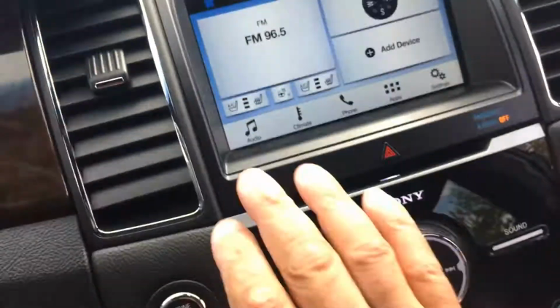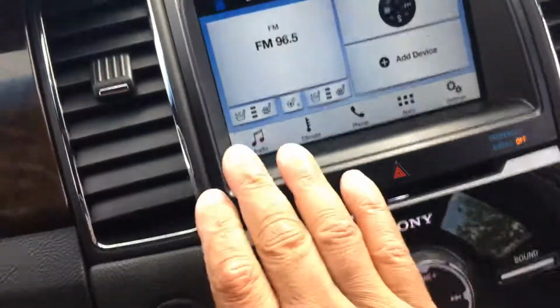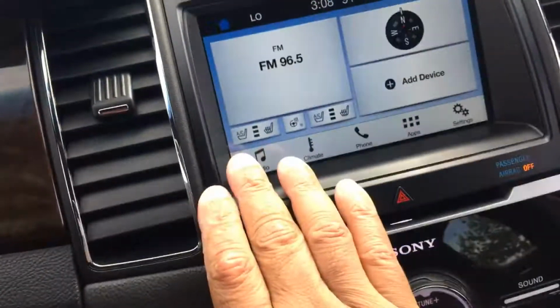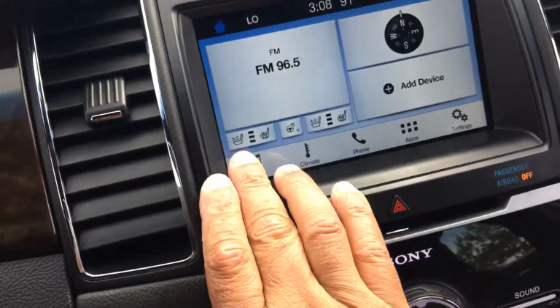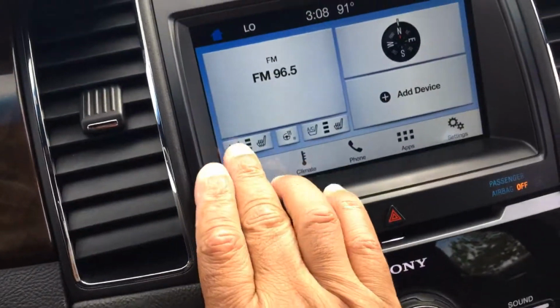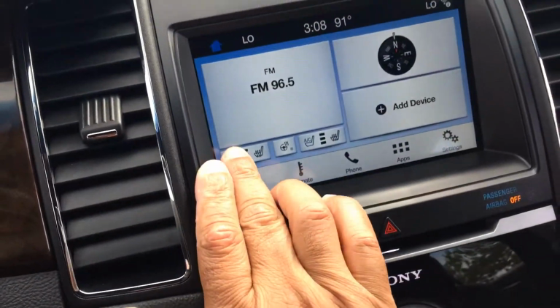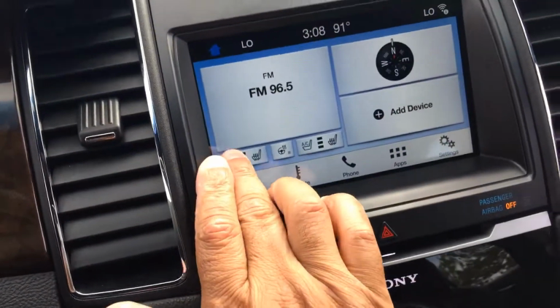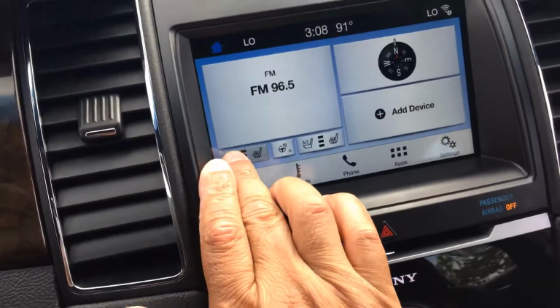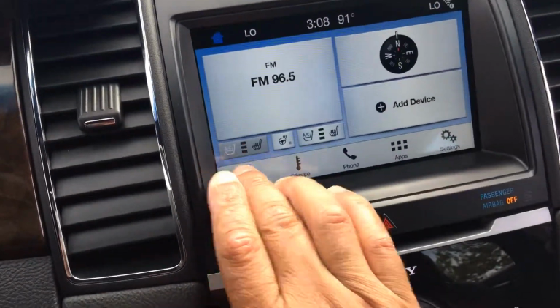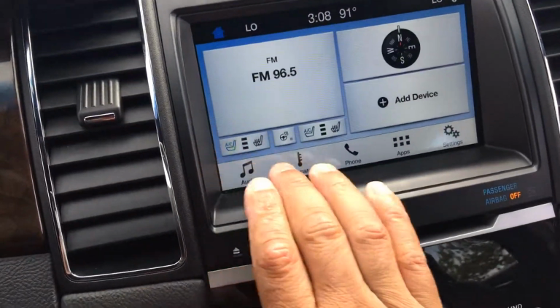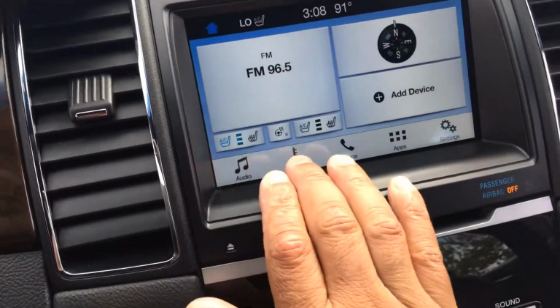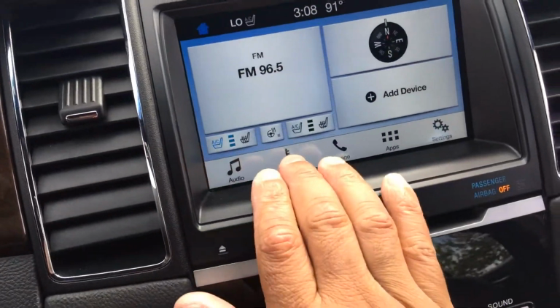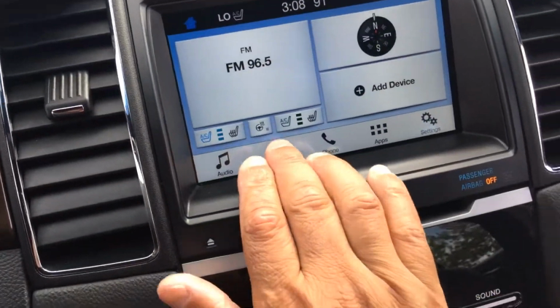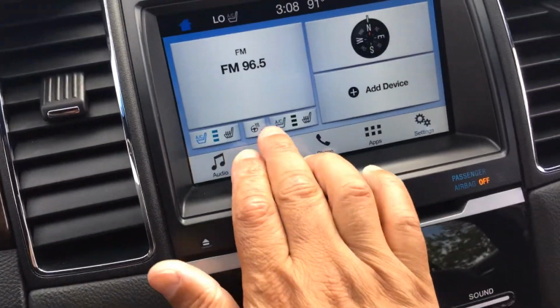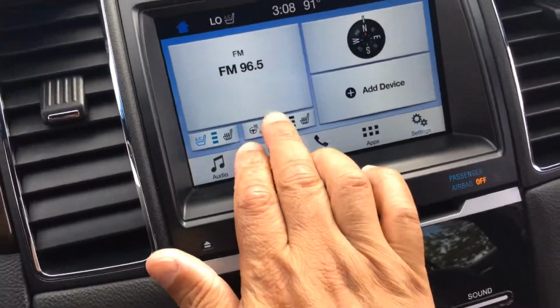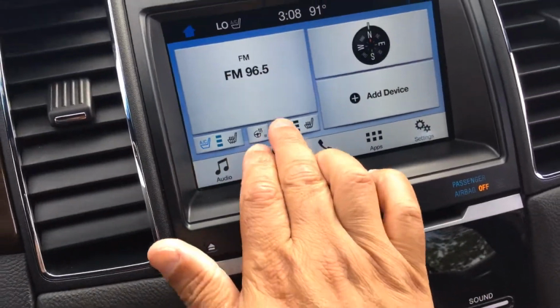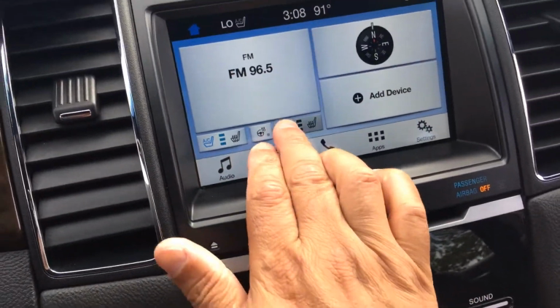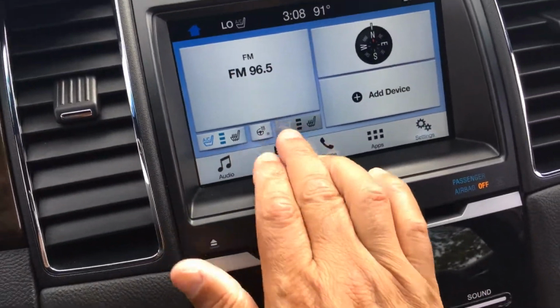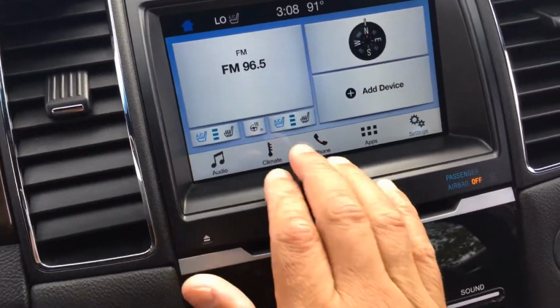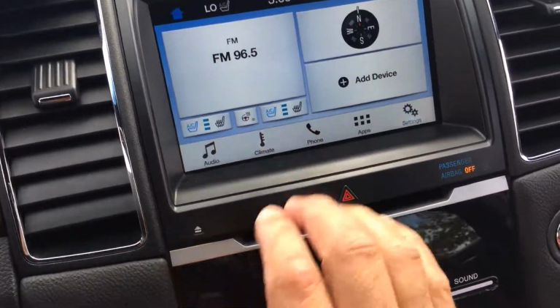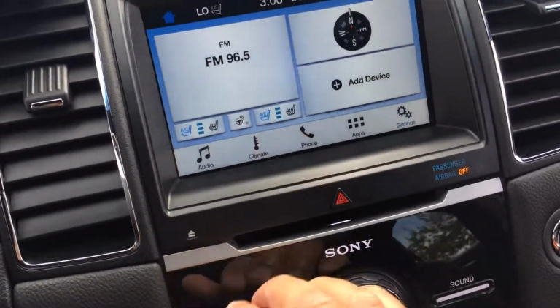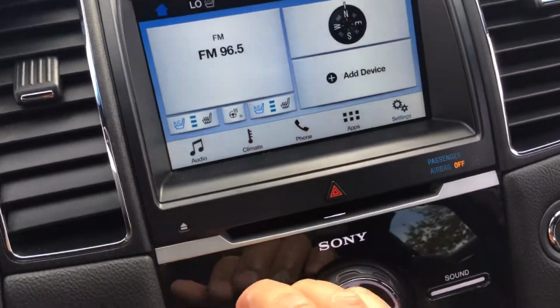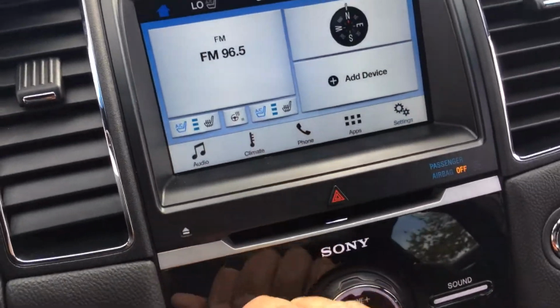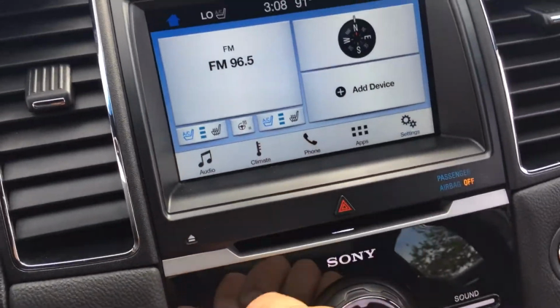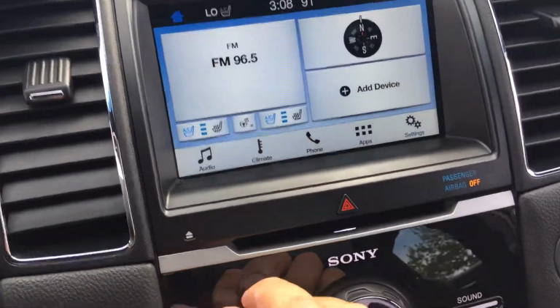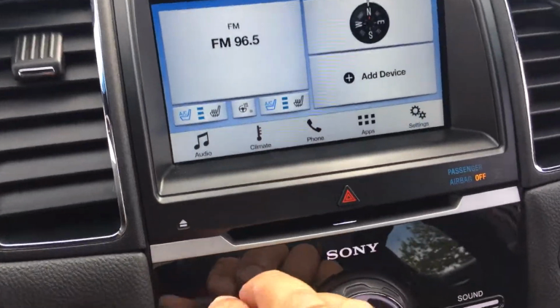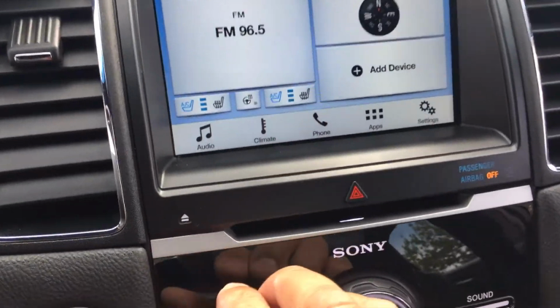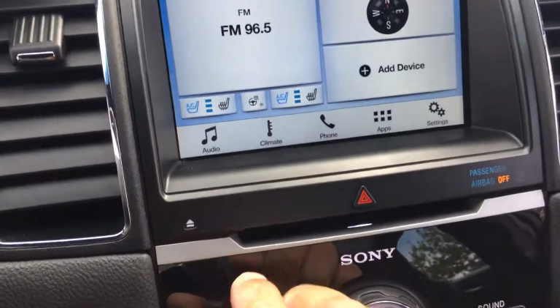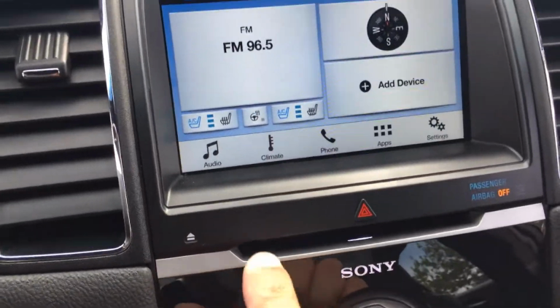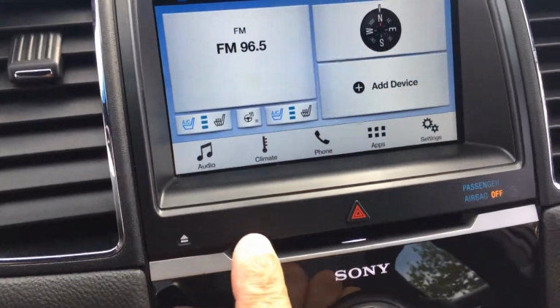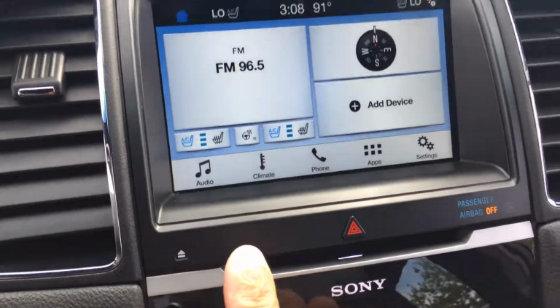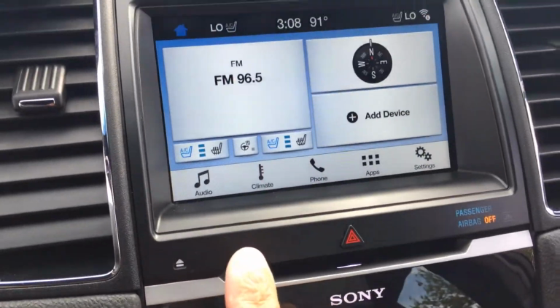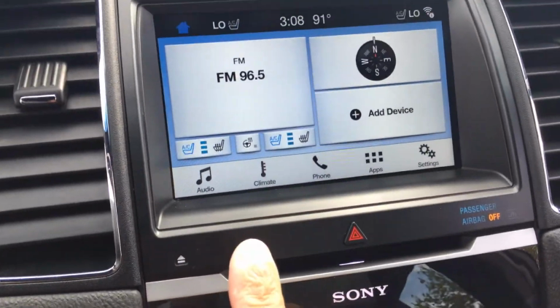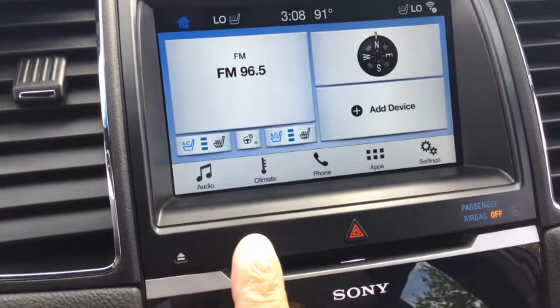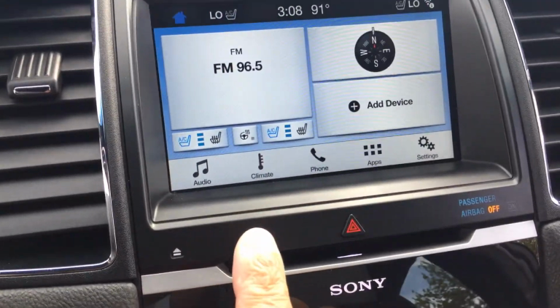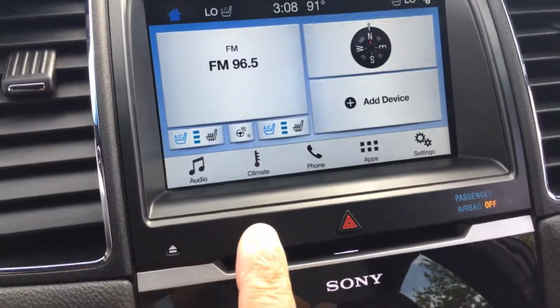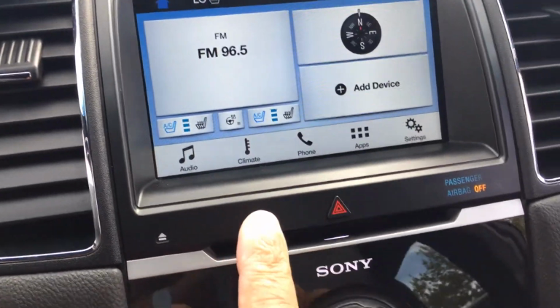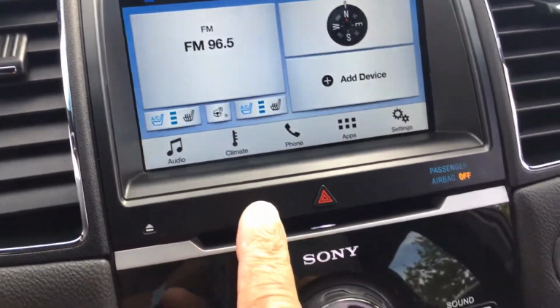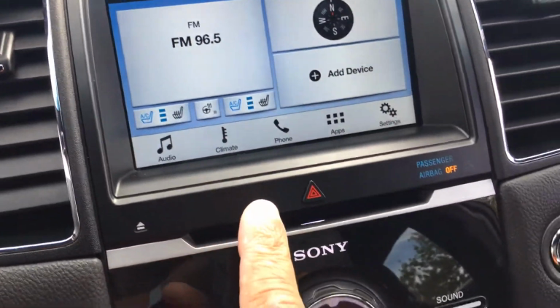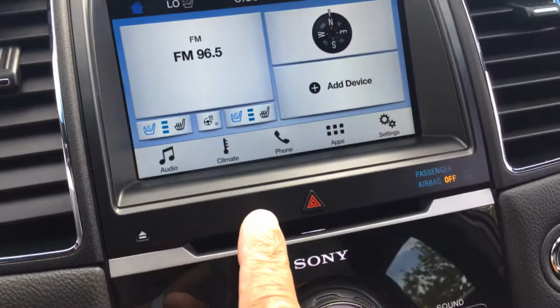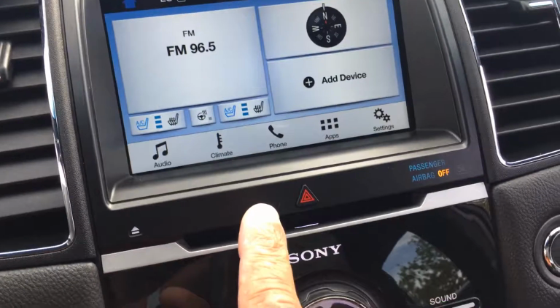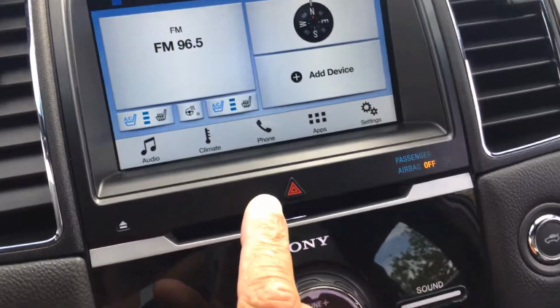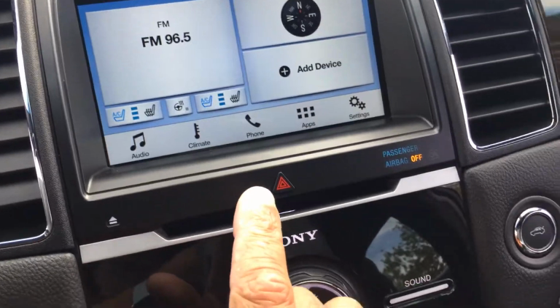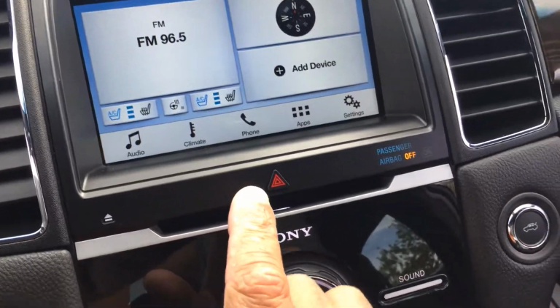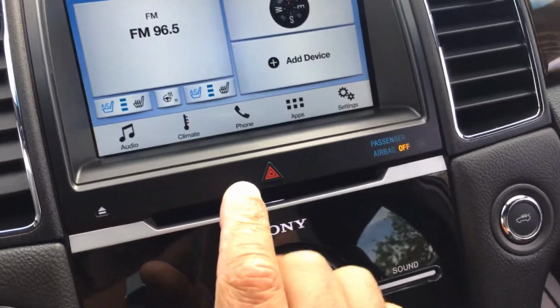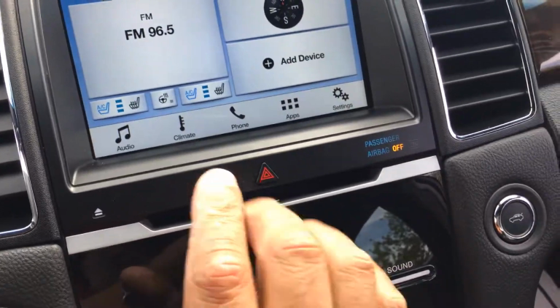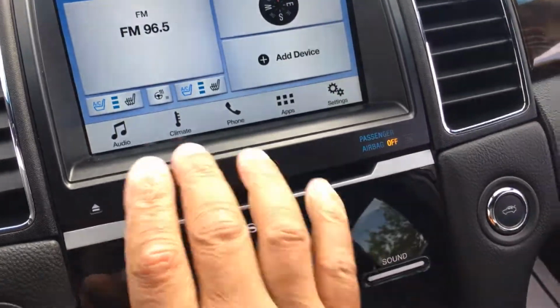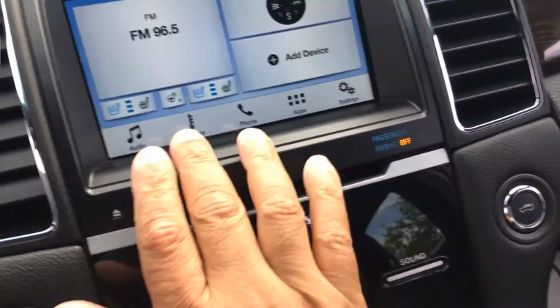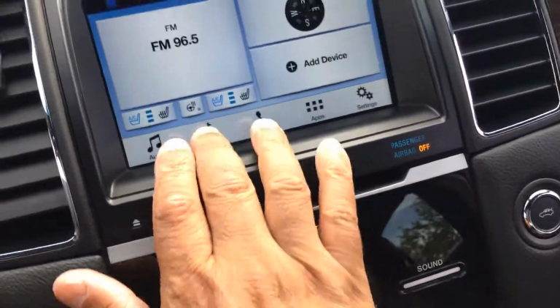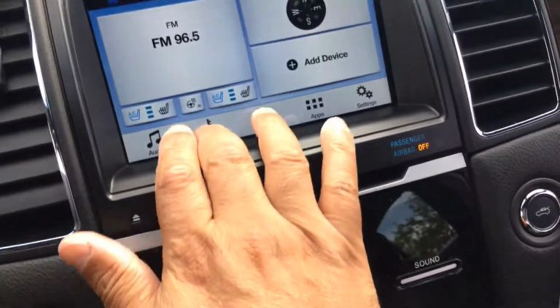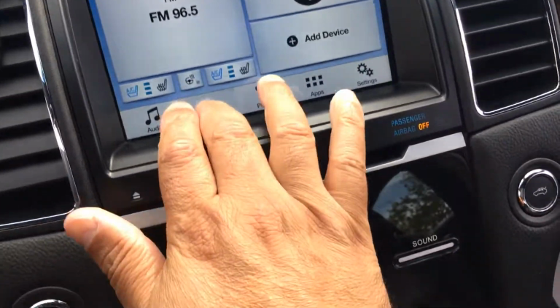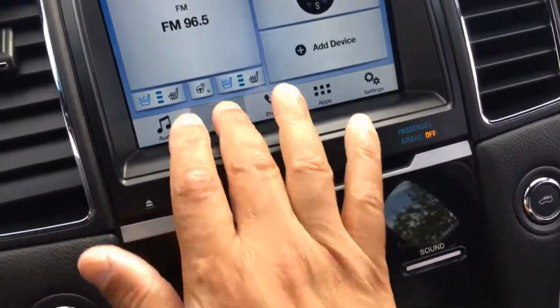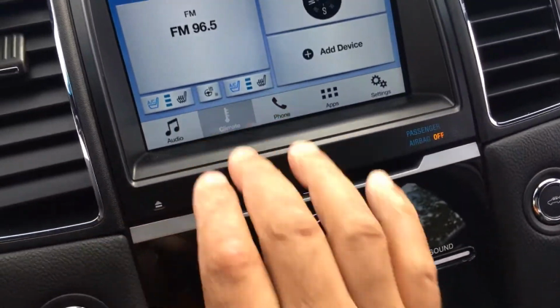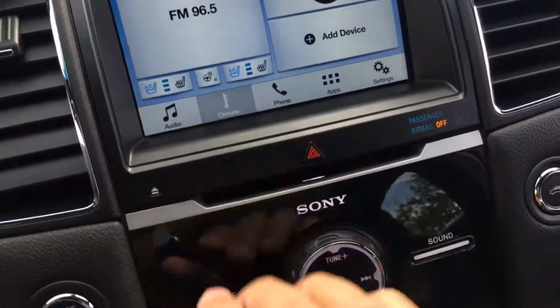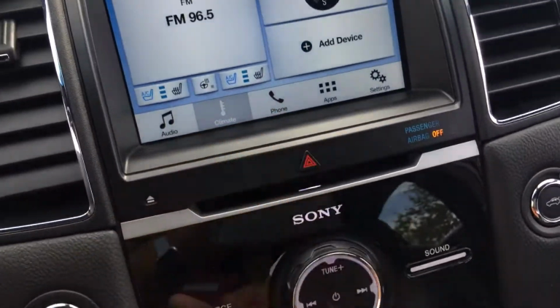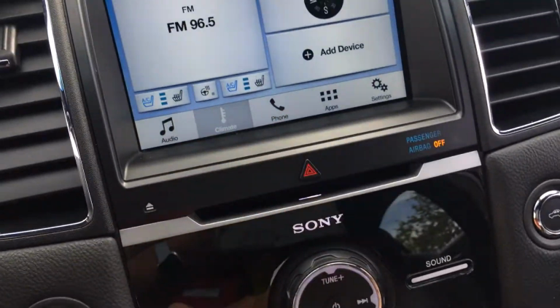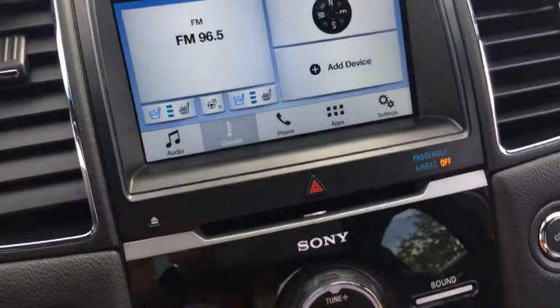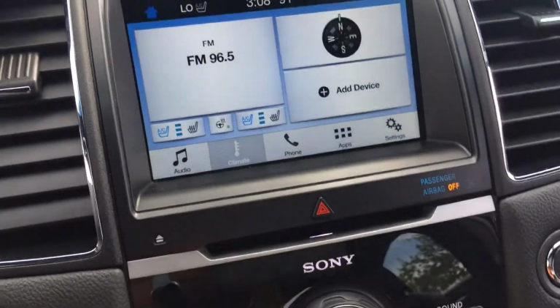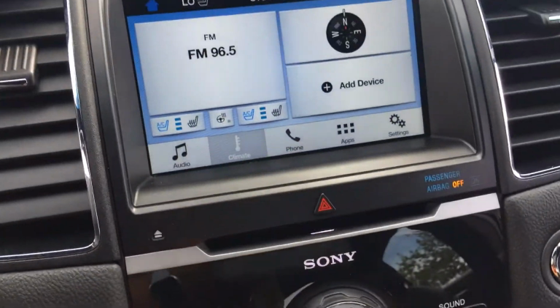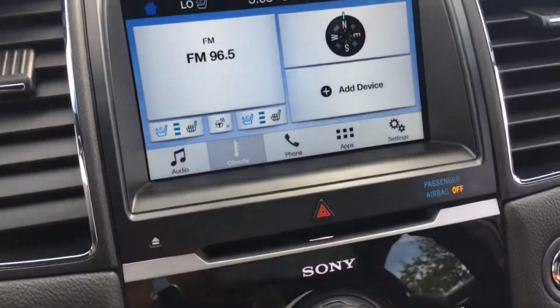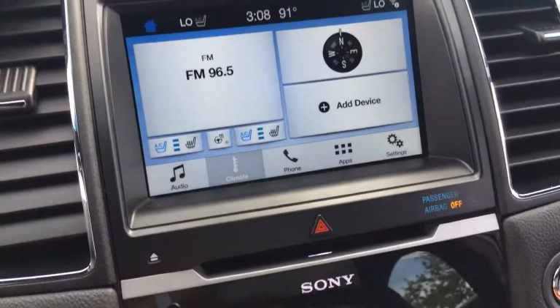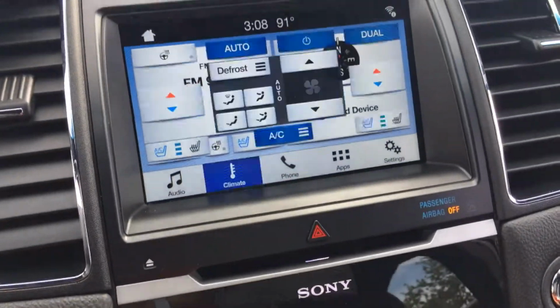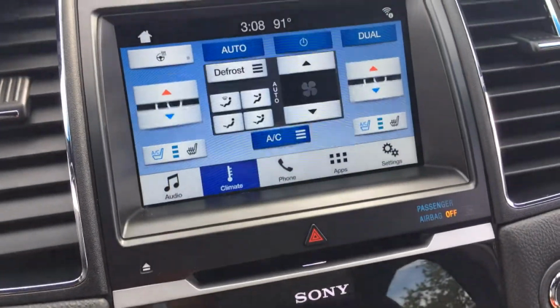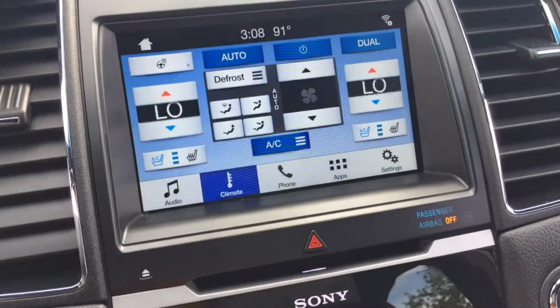You've got cooled and heated seats up front, as well as climate control.